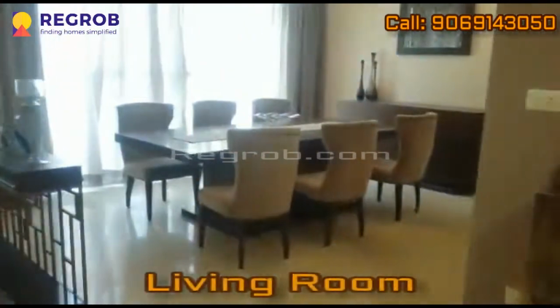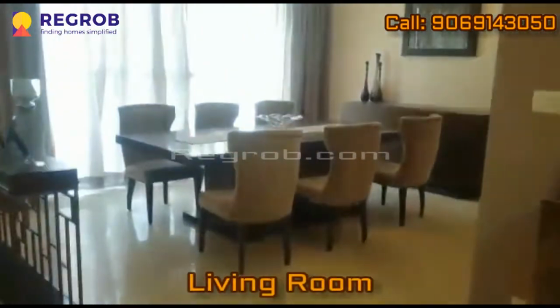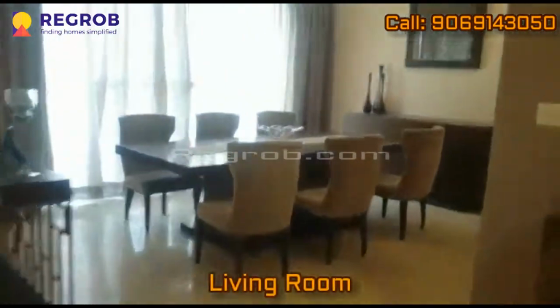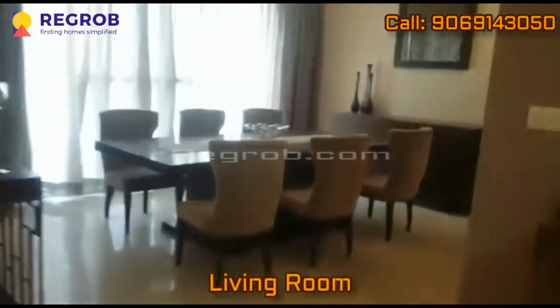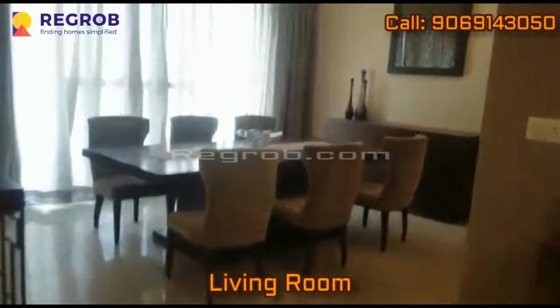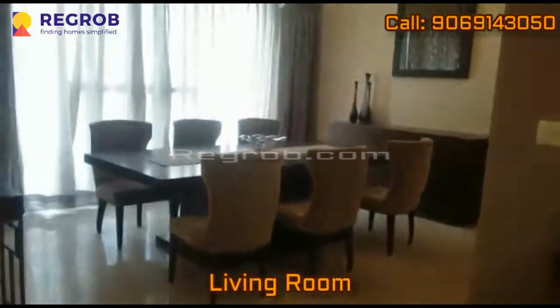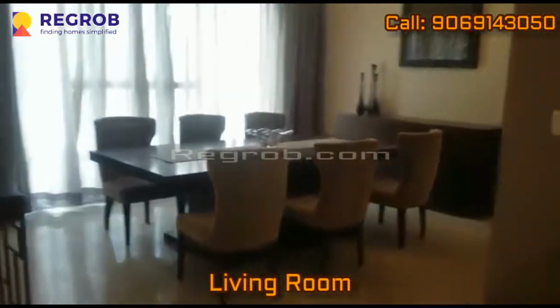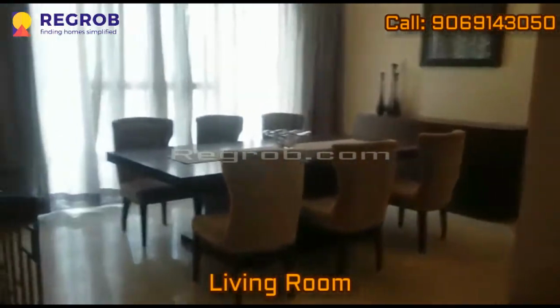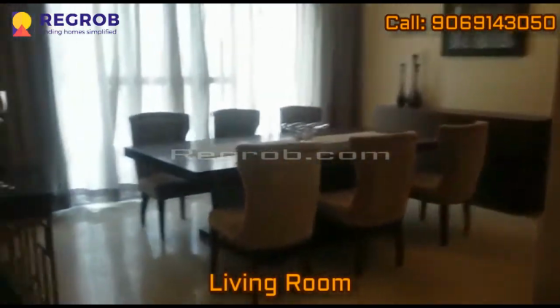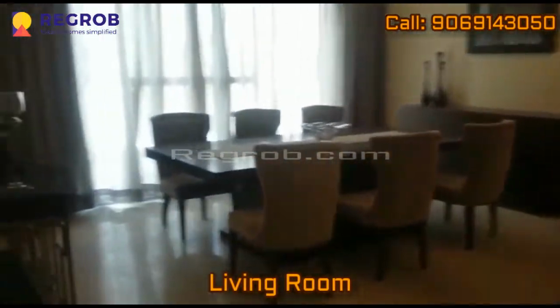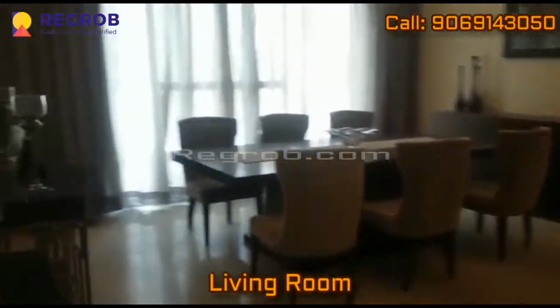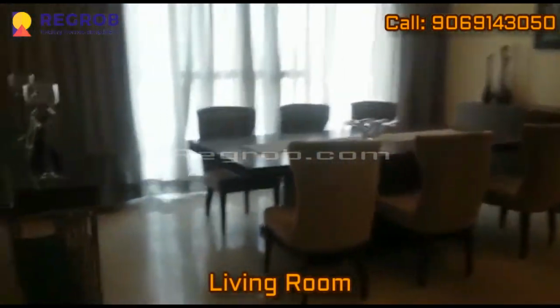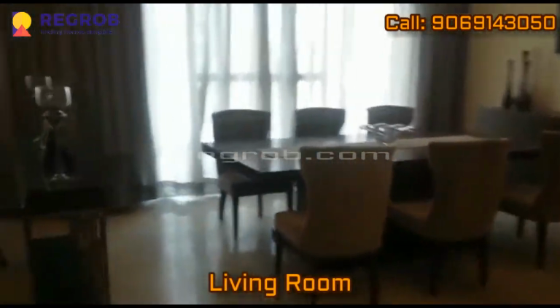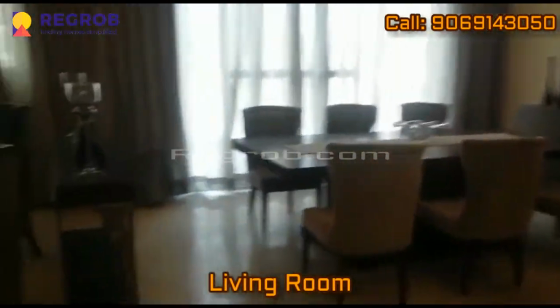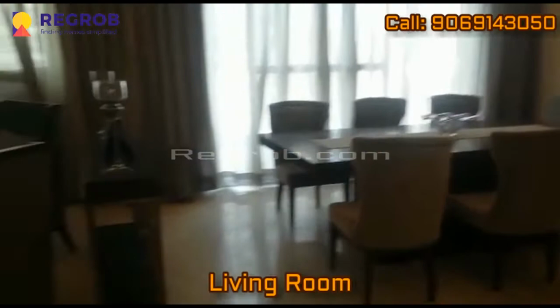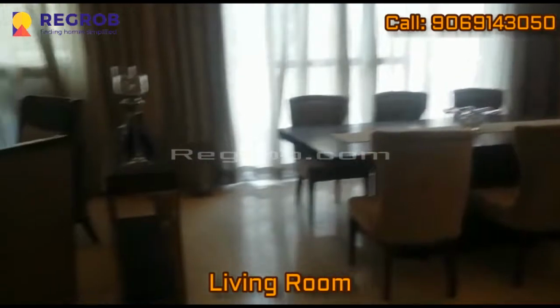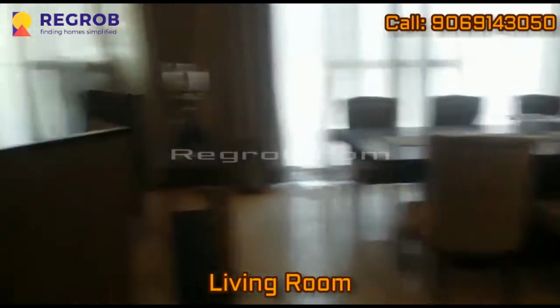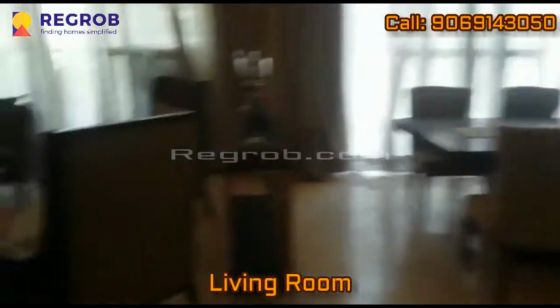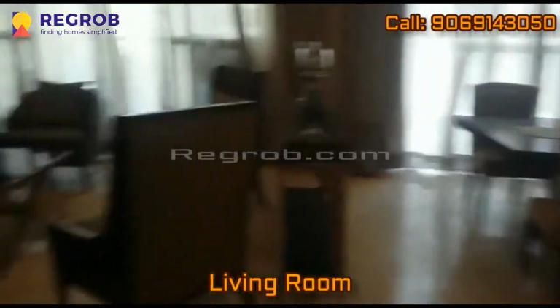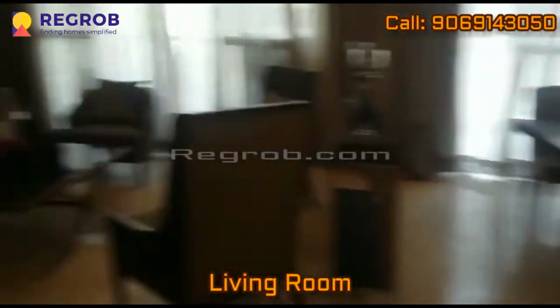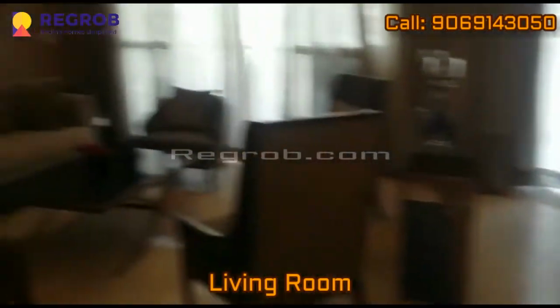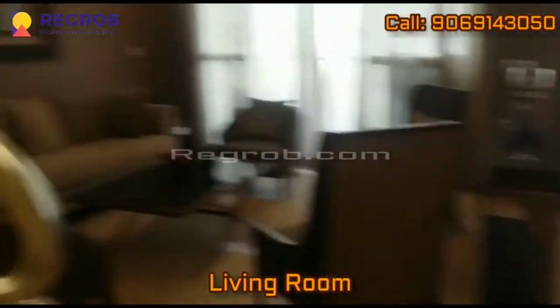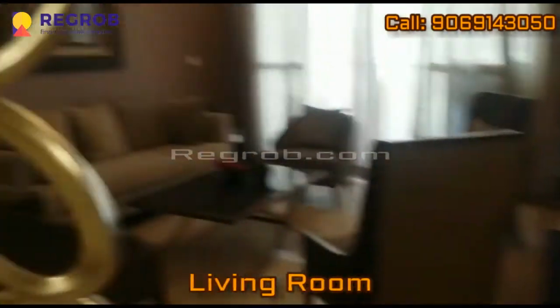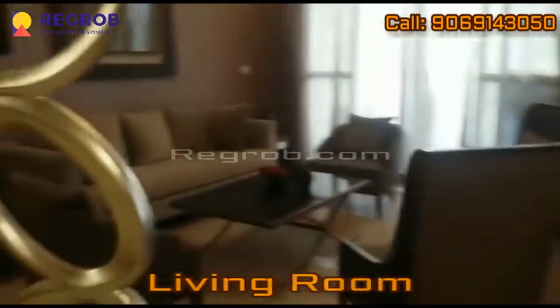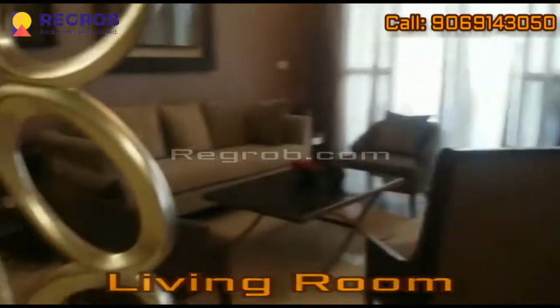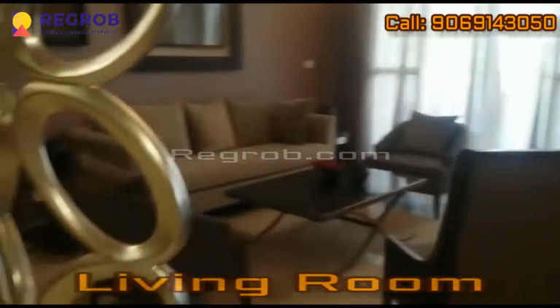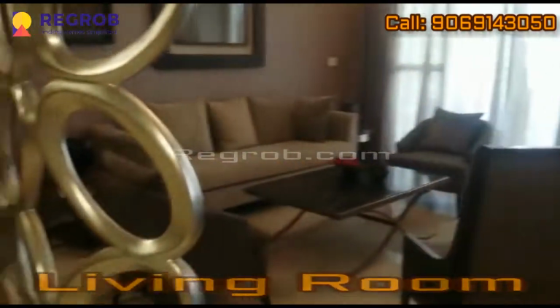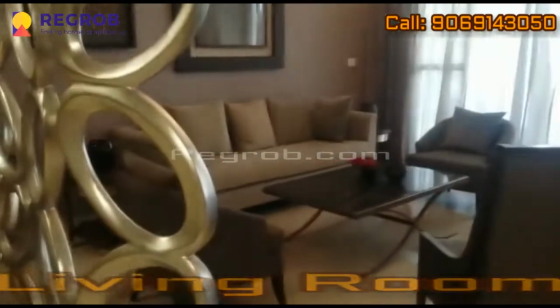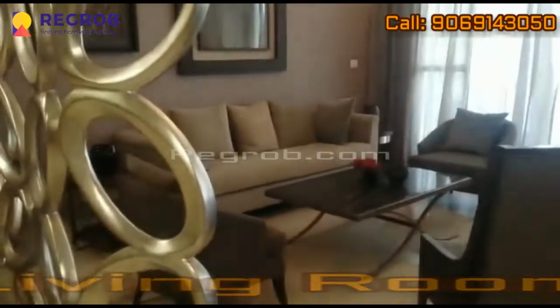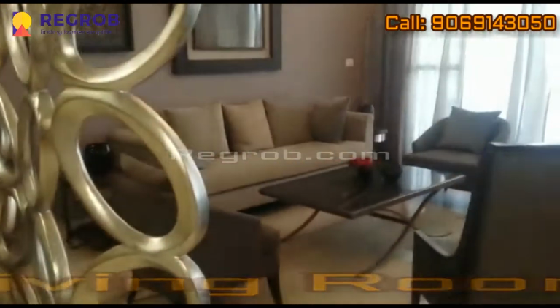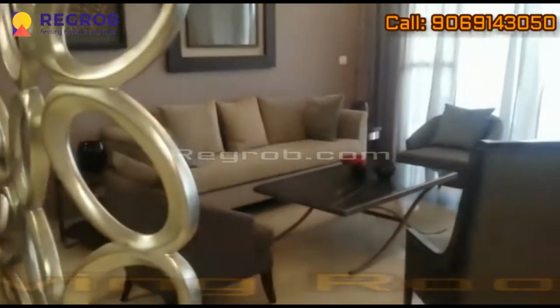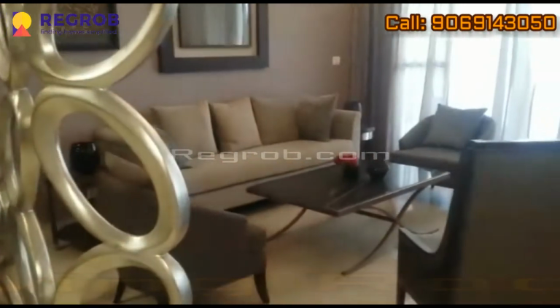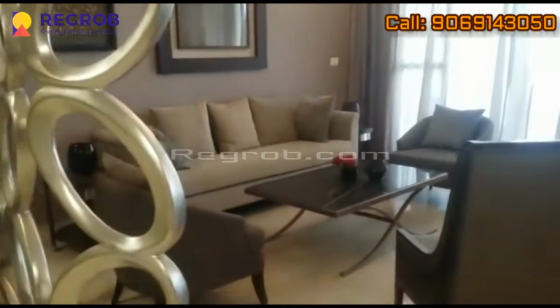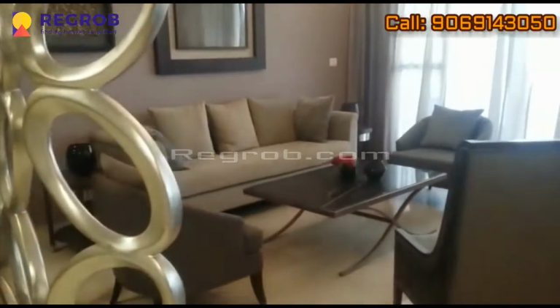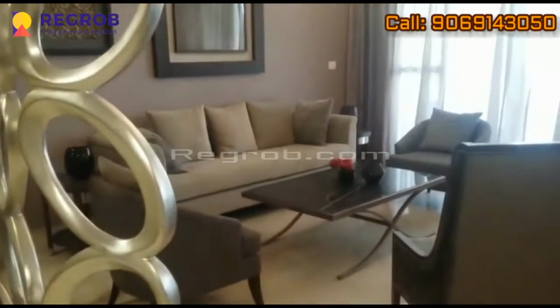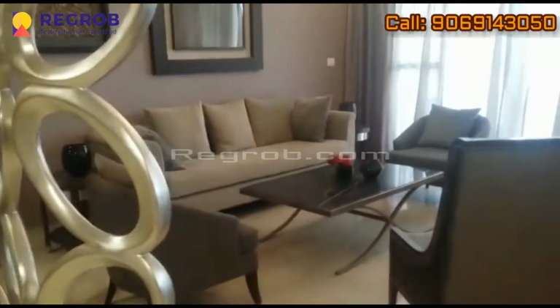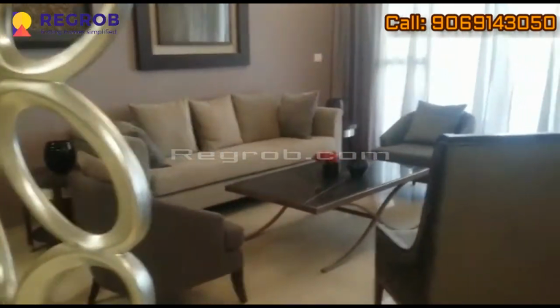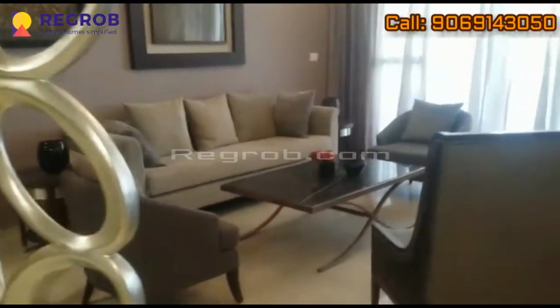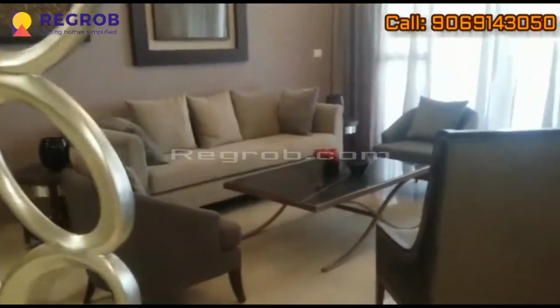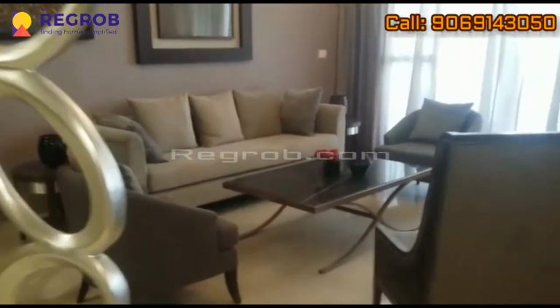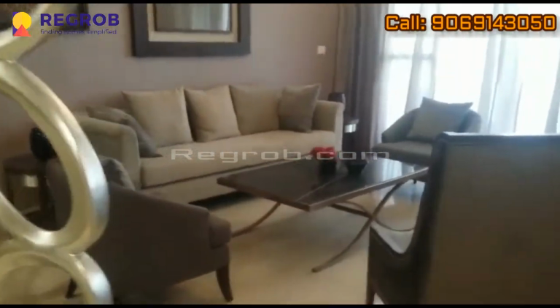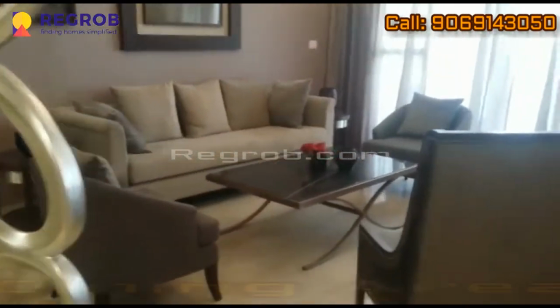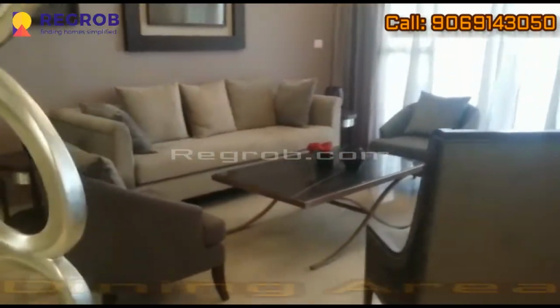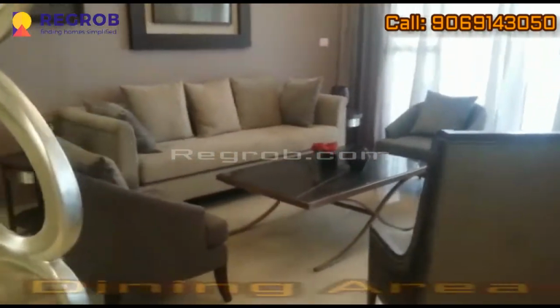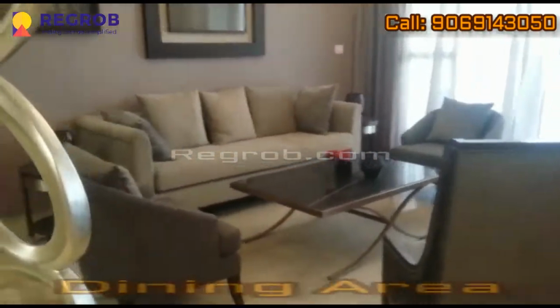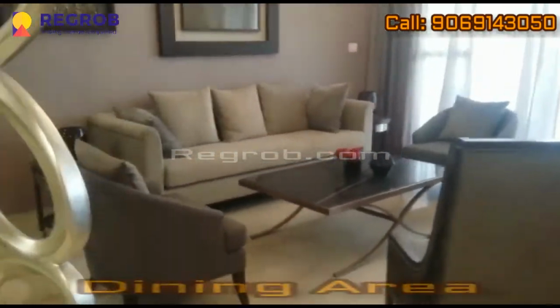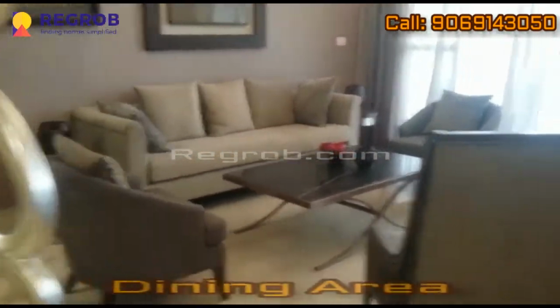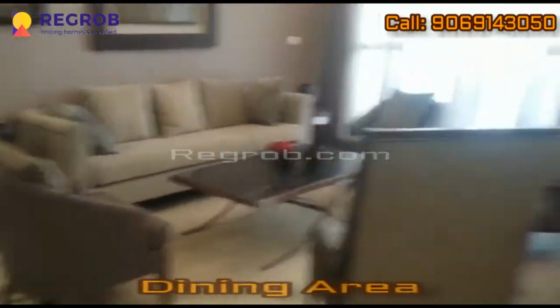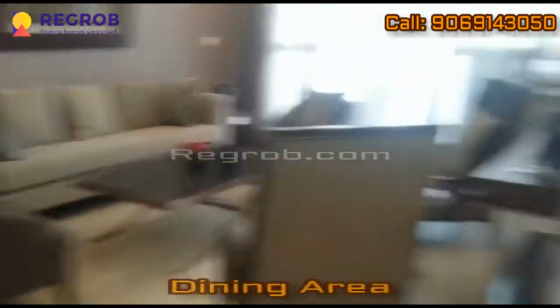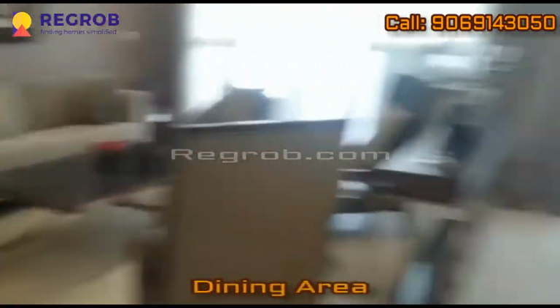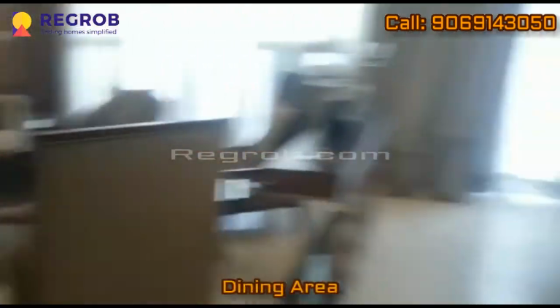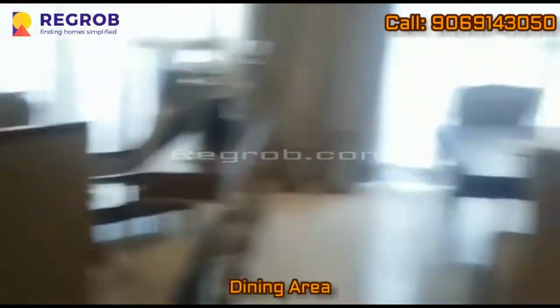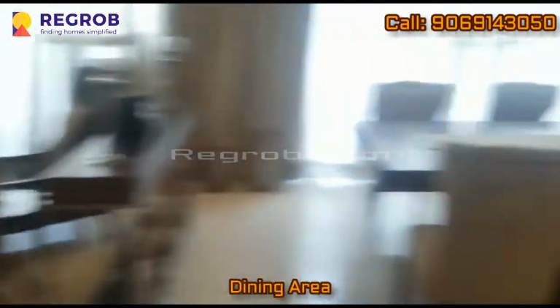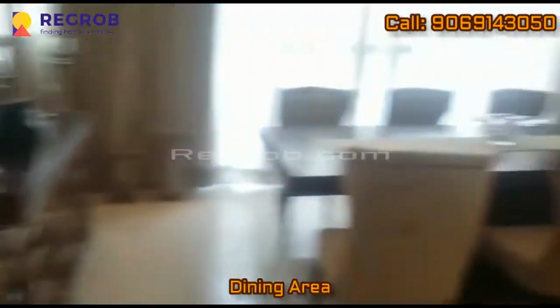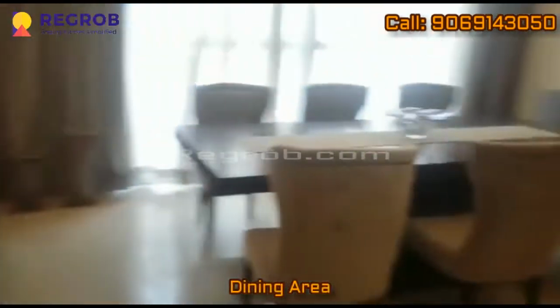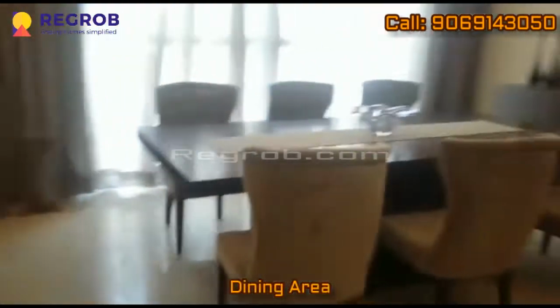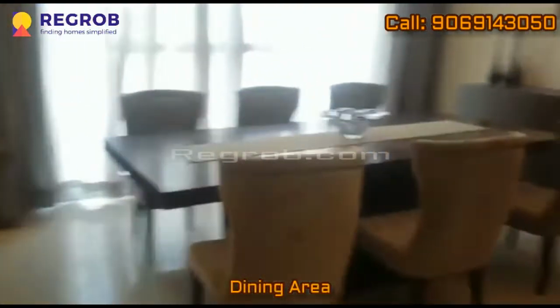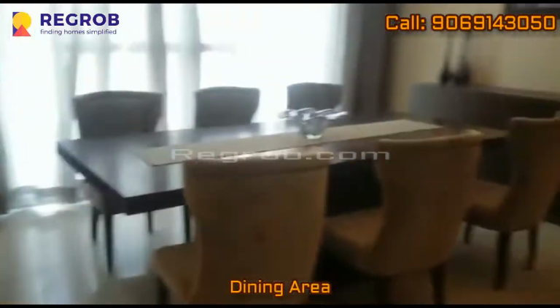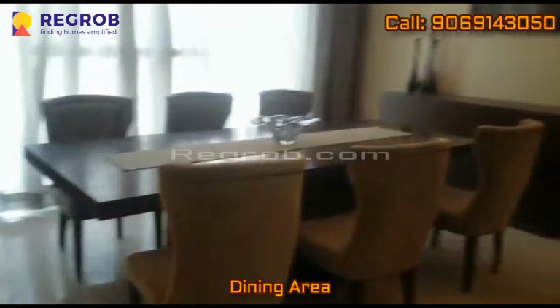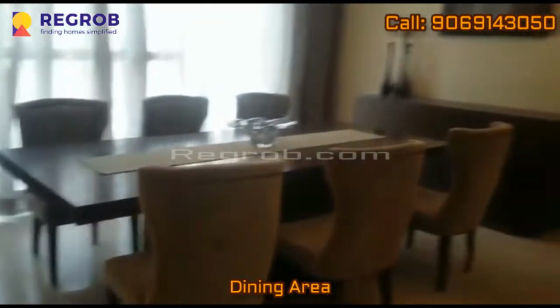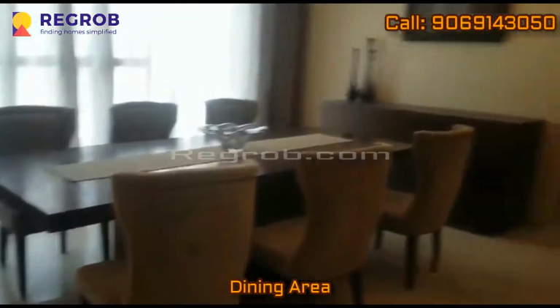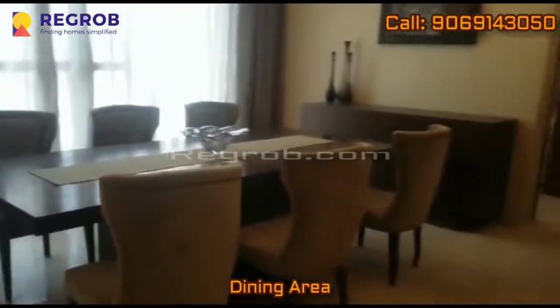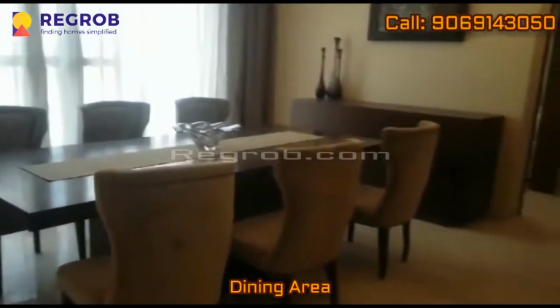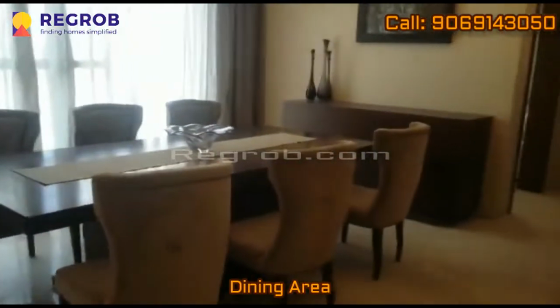Here we have the living room. Here we have the dining area.